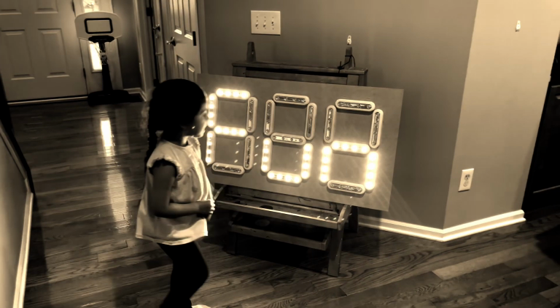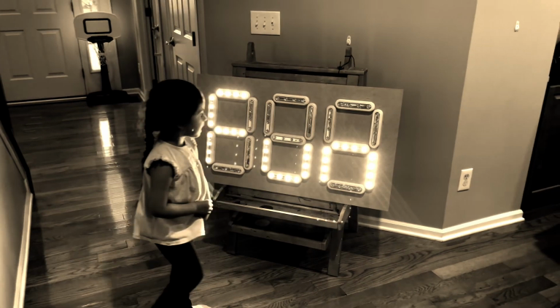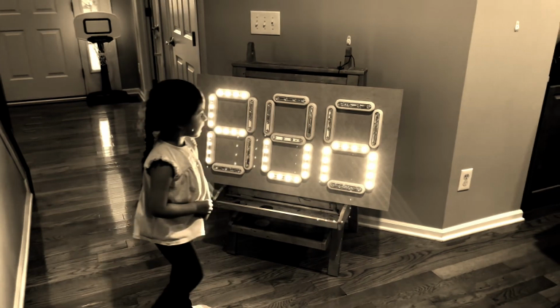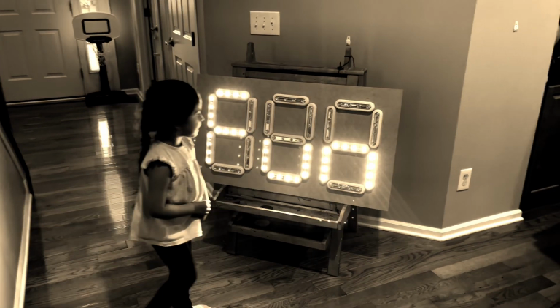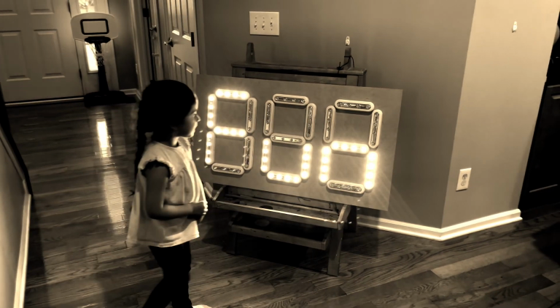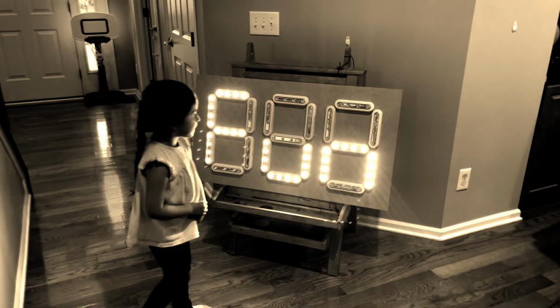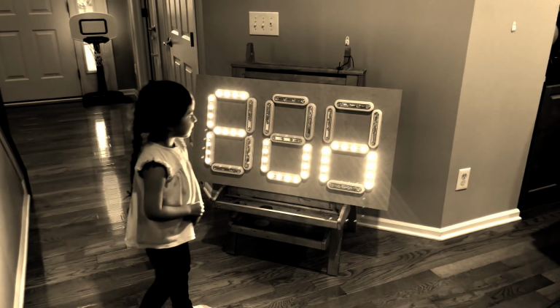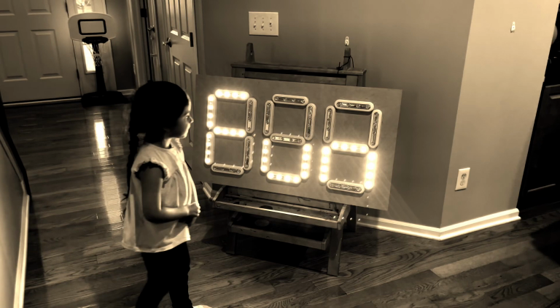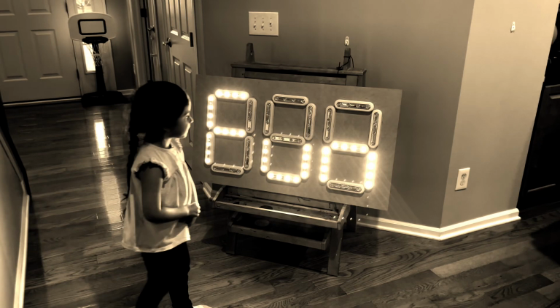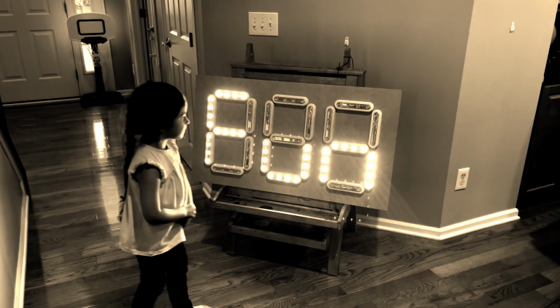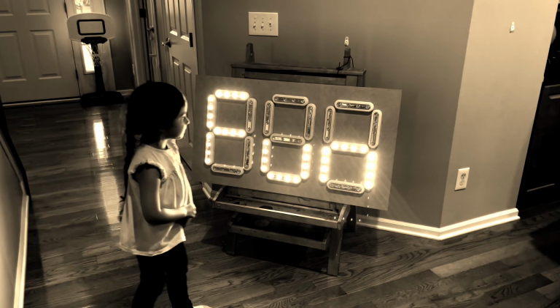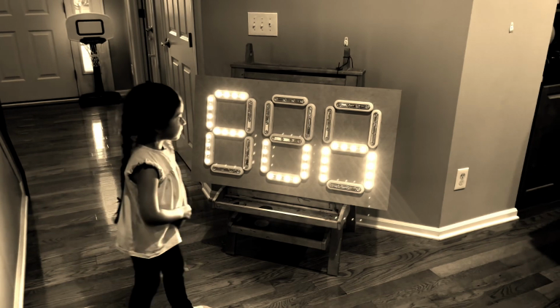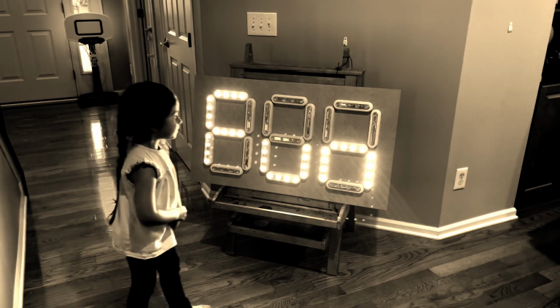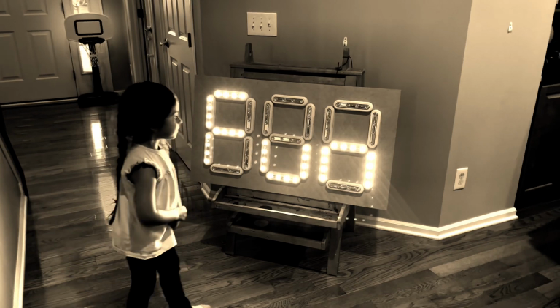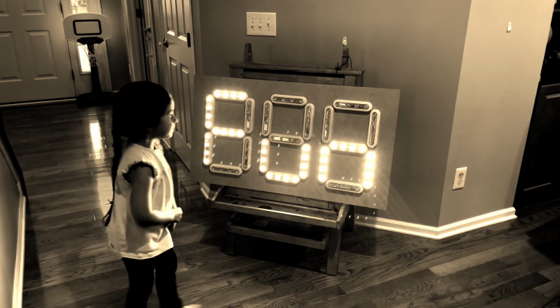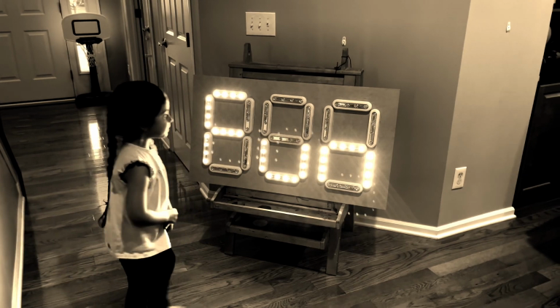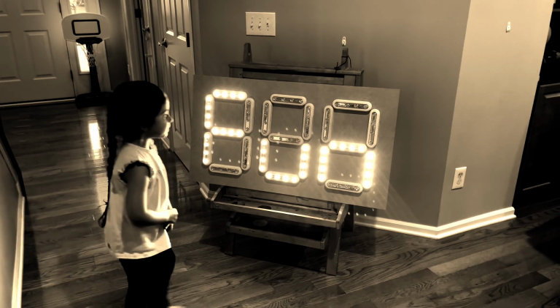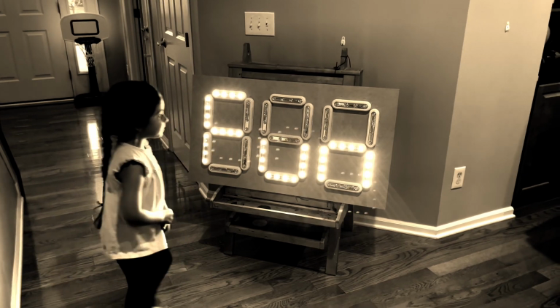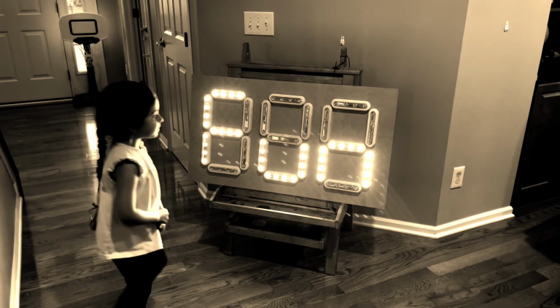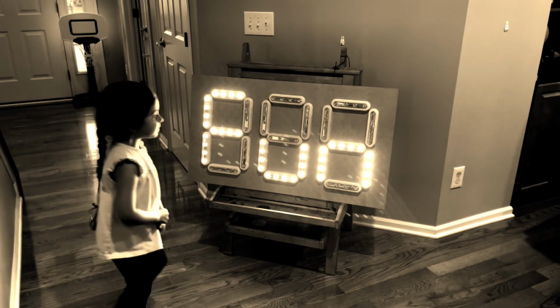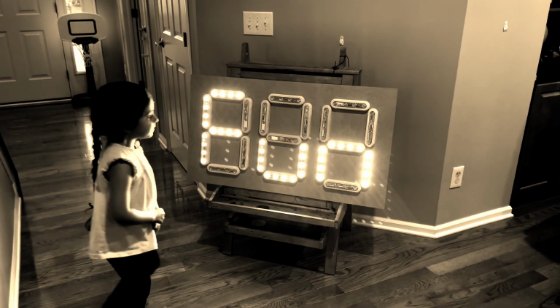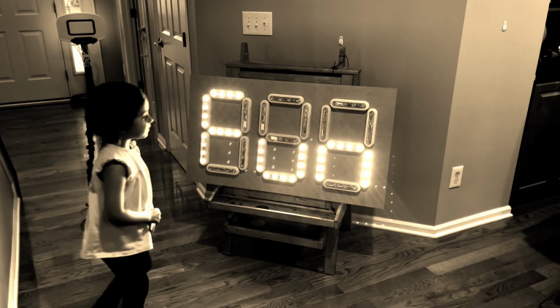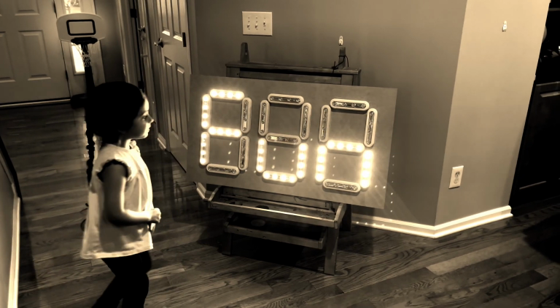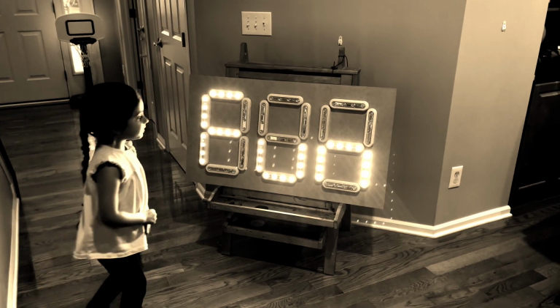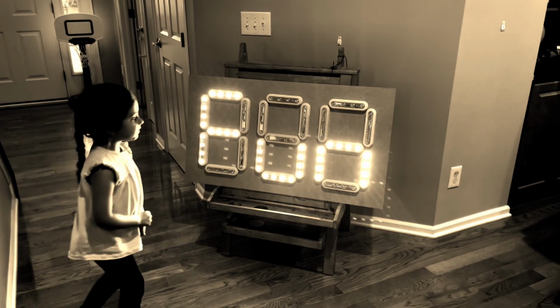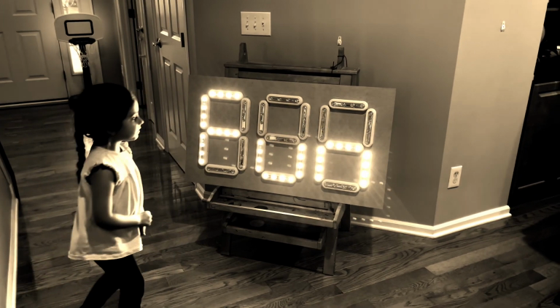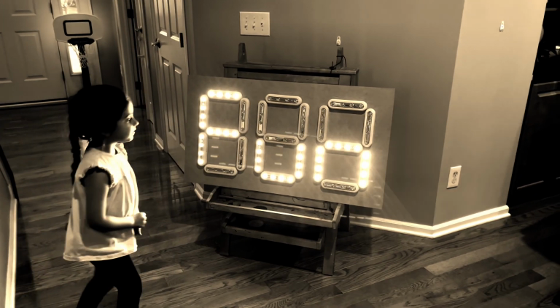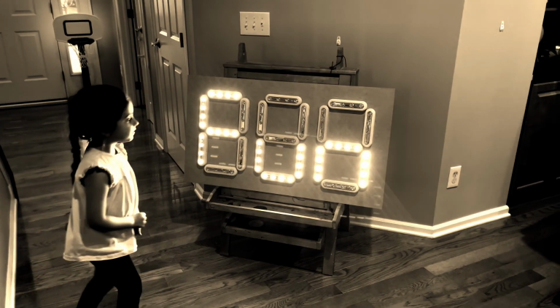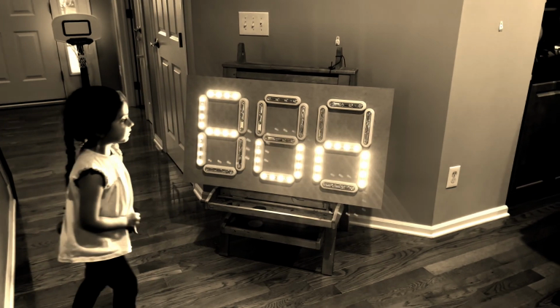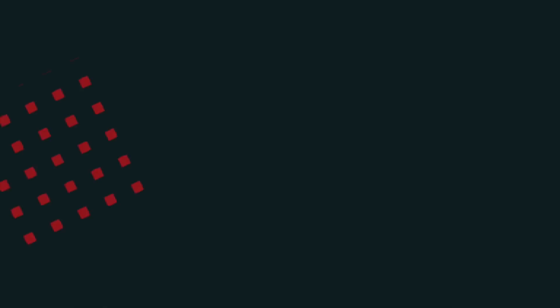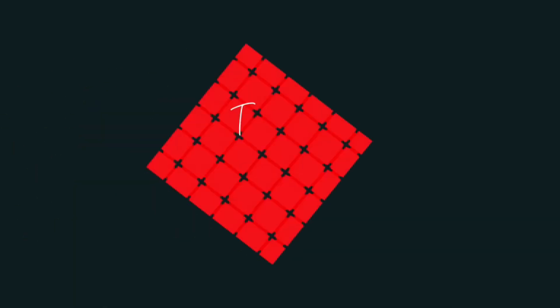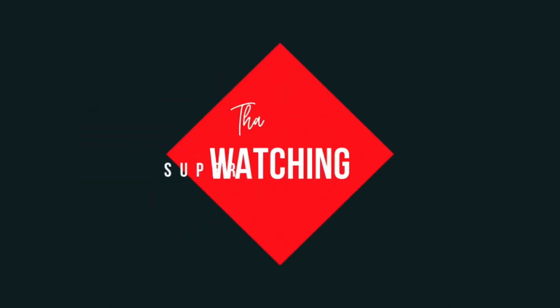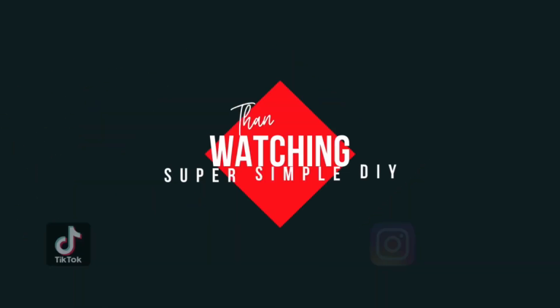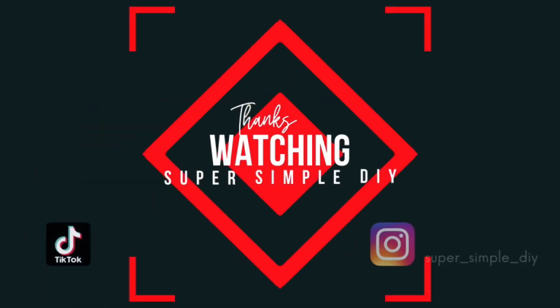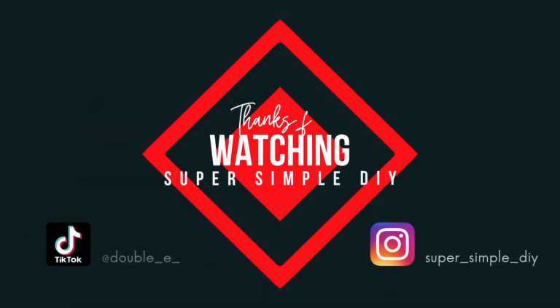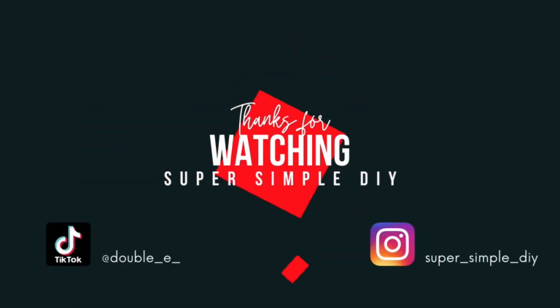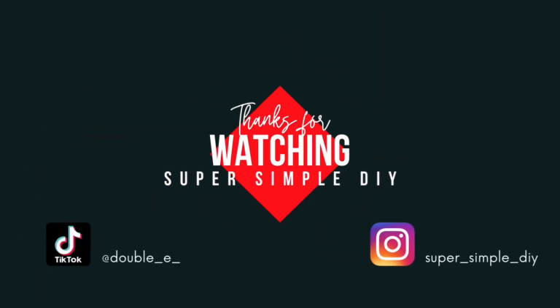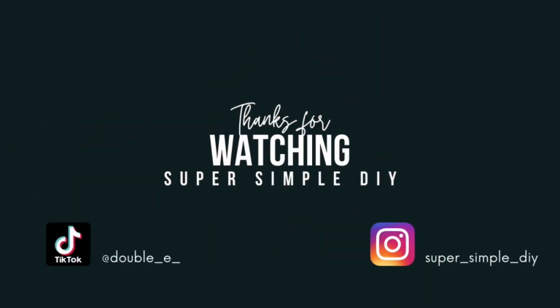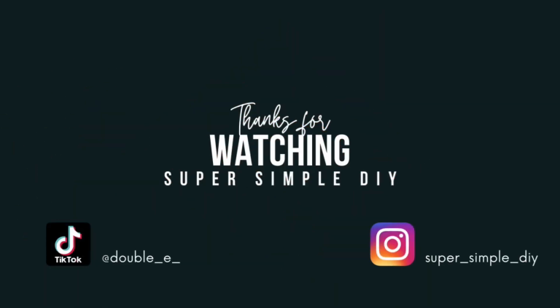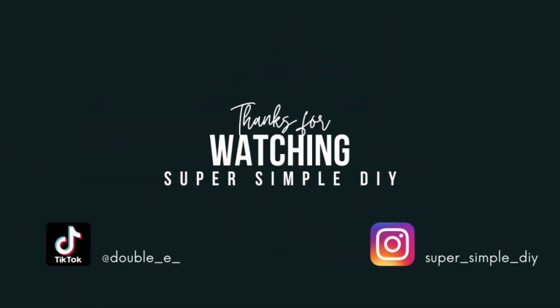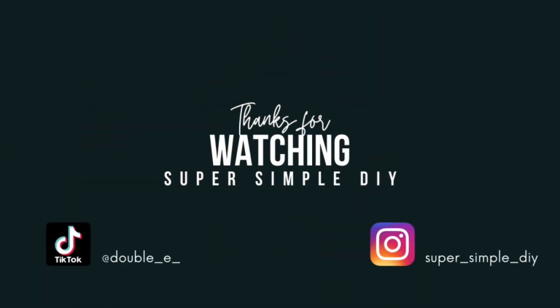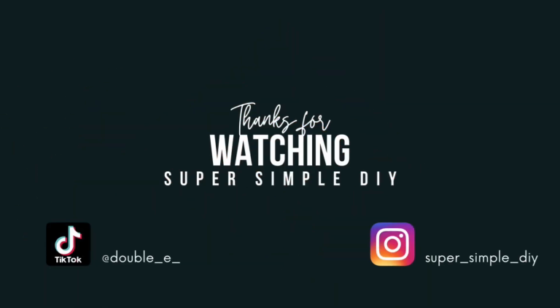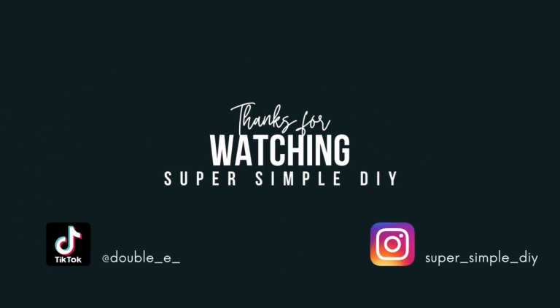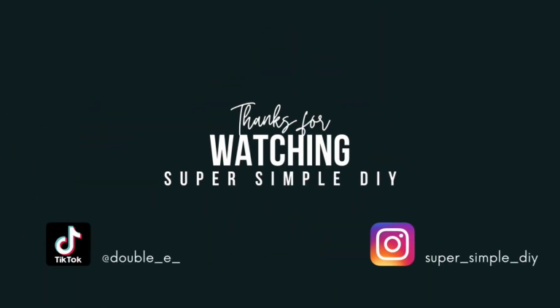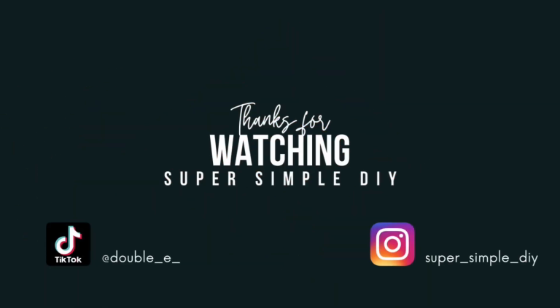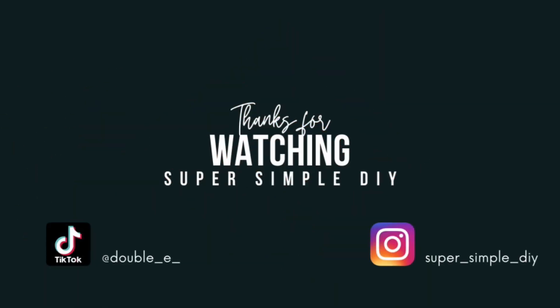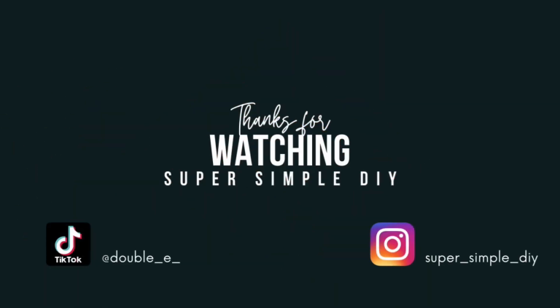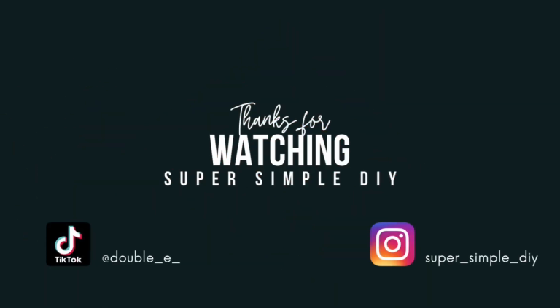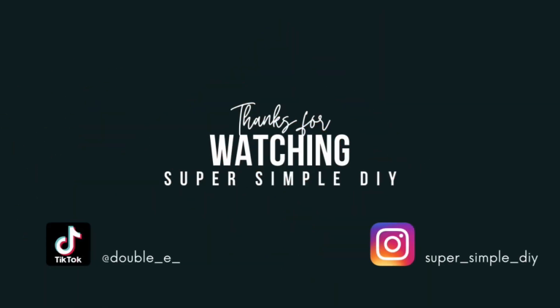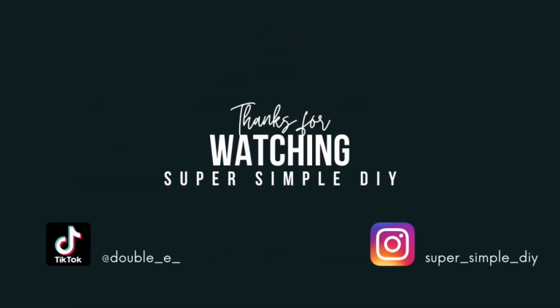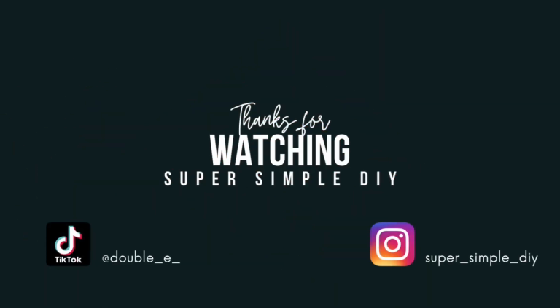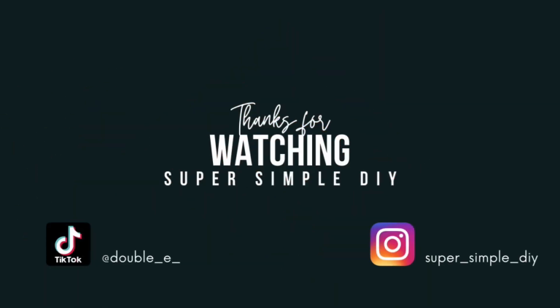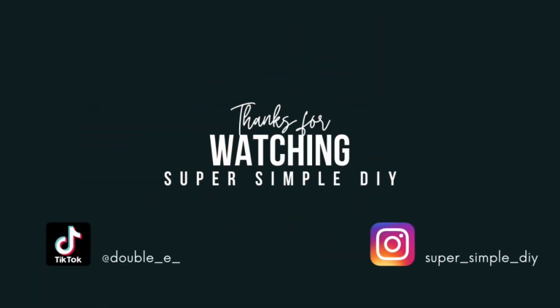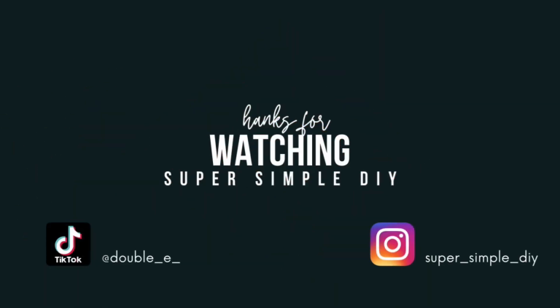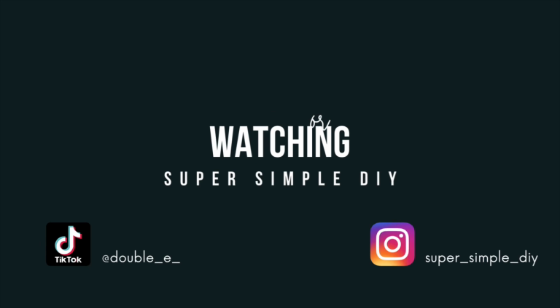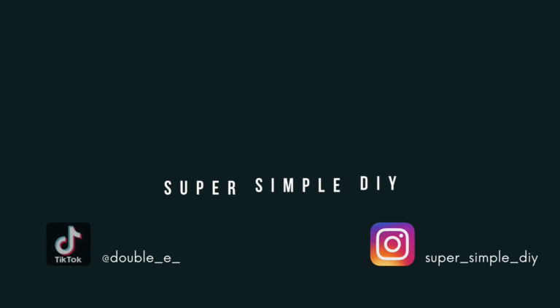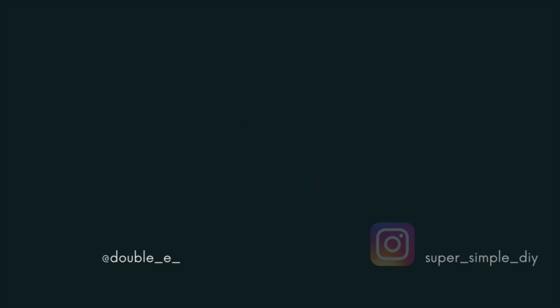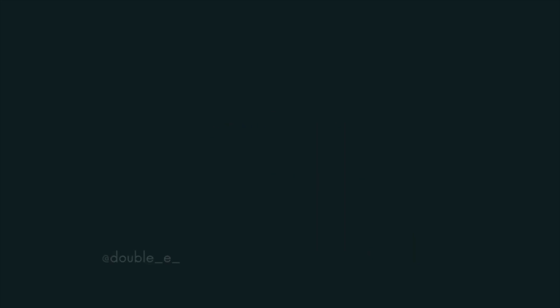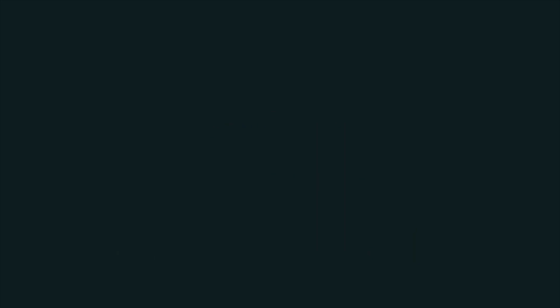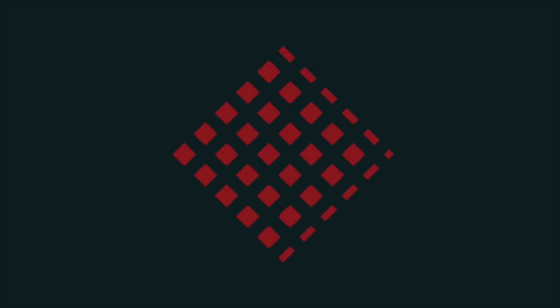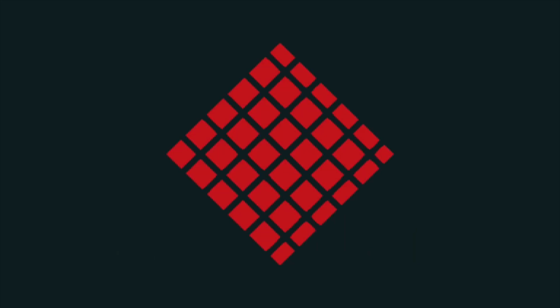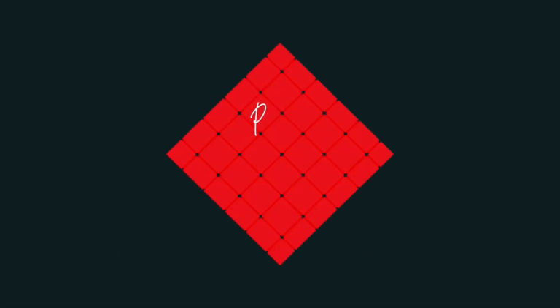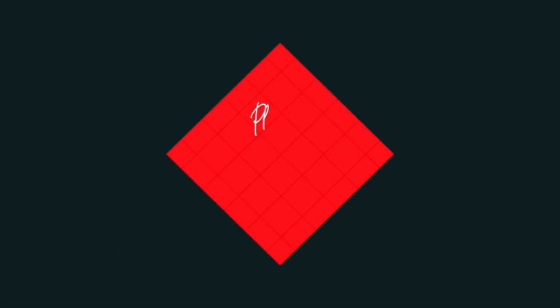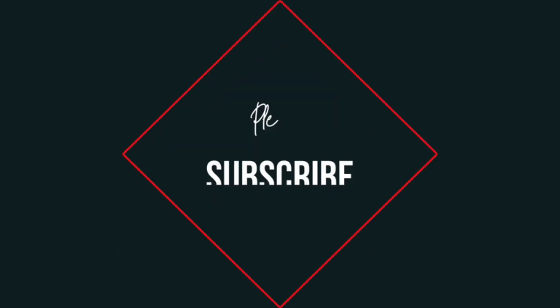I hope you found this tutorial helpful and that it becomes a very useful tool when teaching your kids numbers and letters.